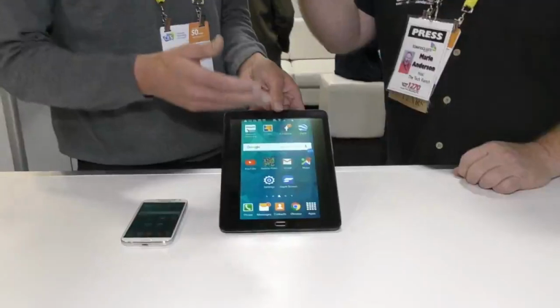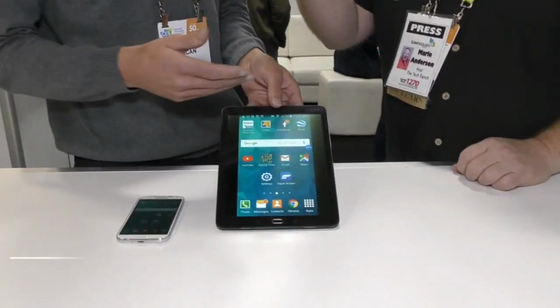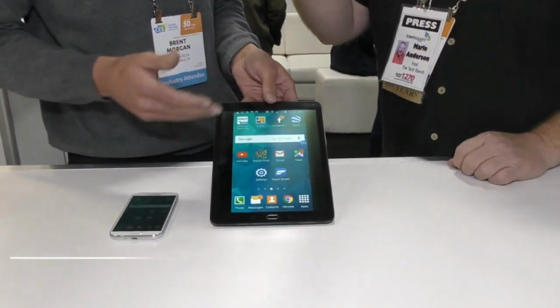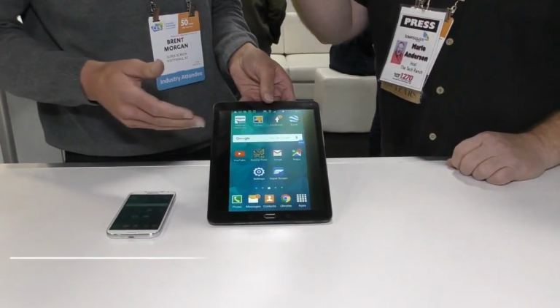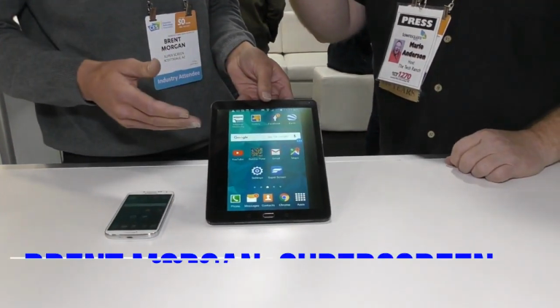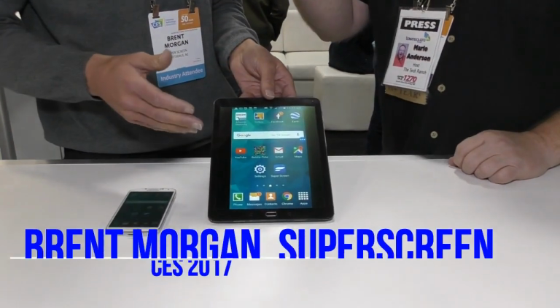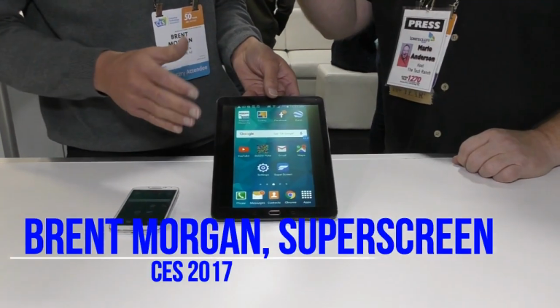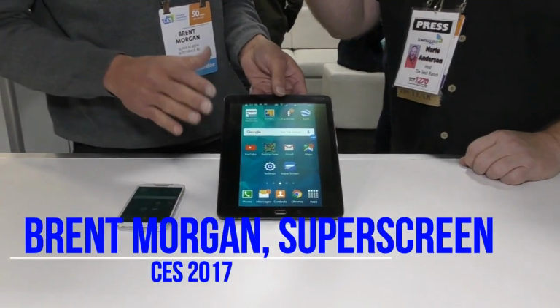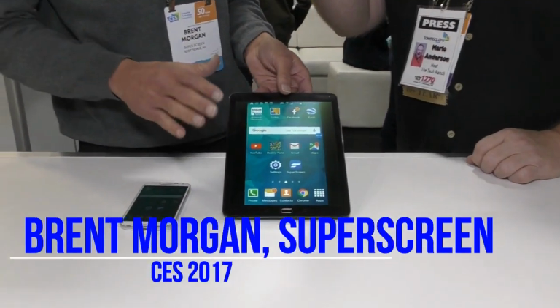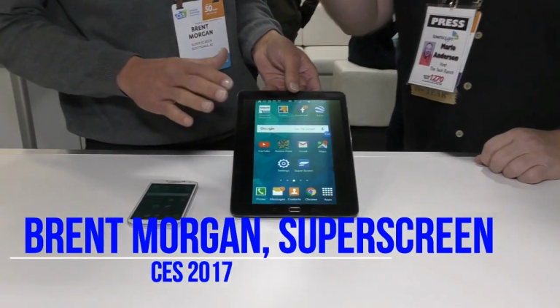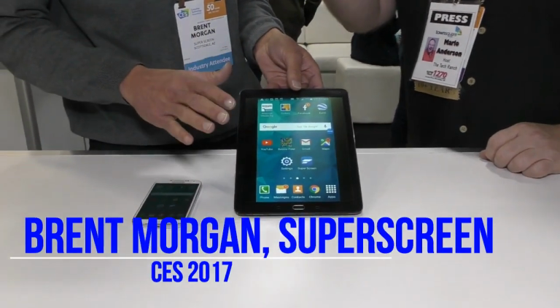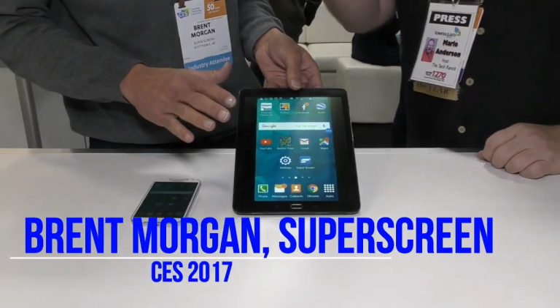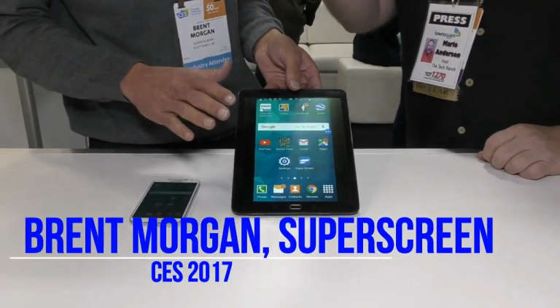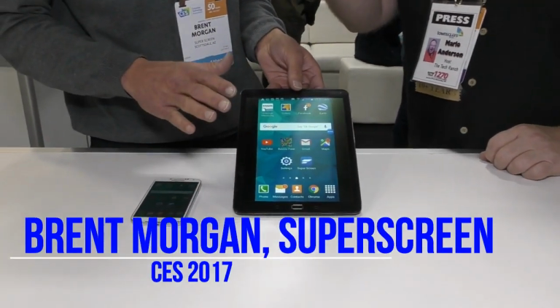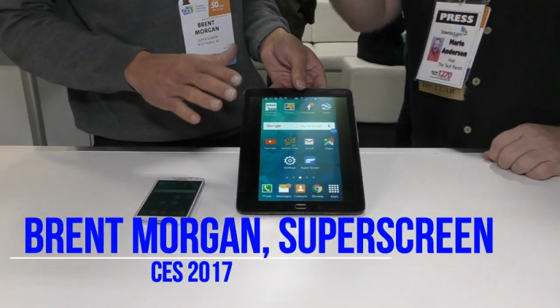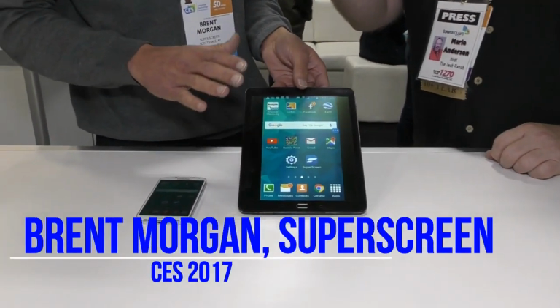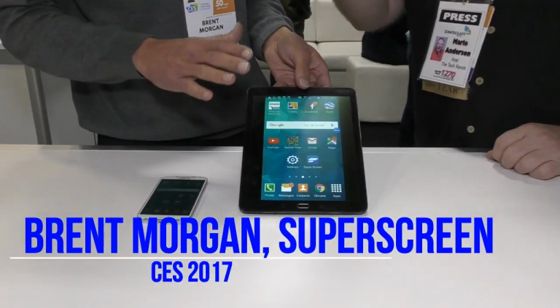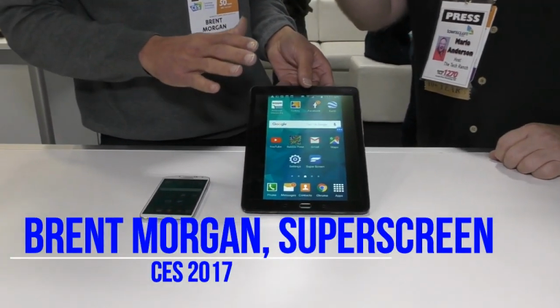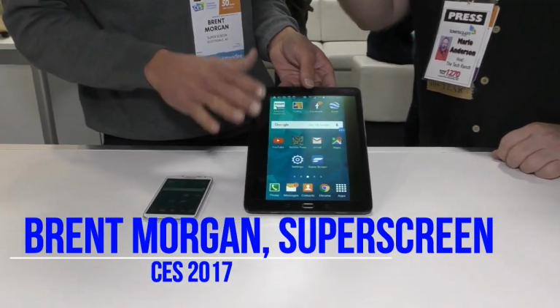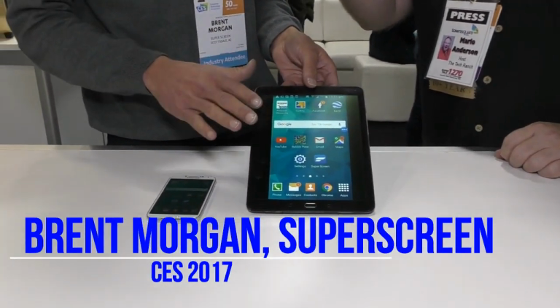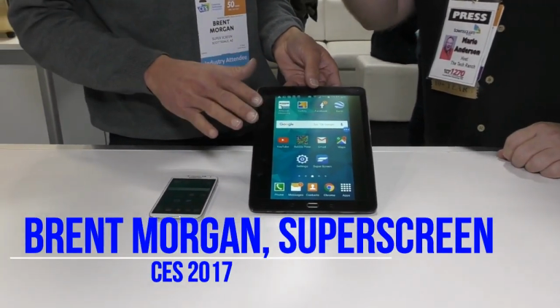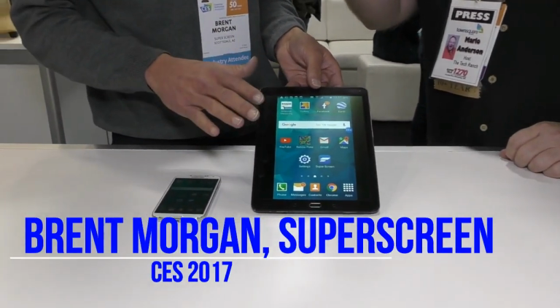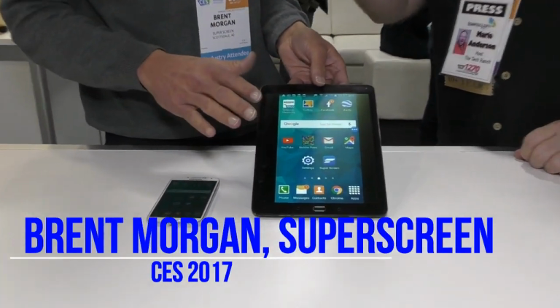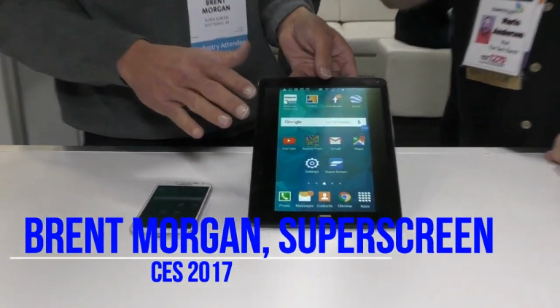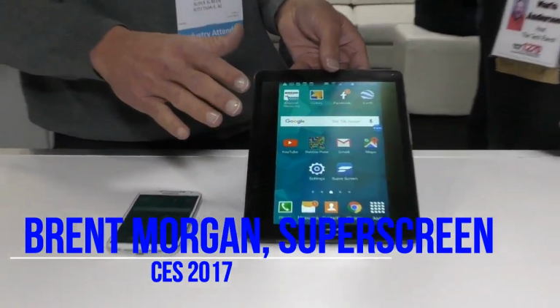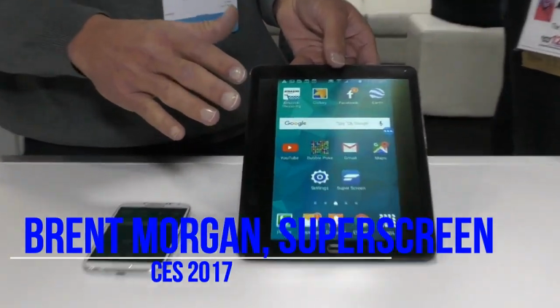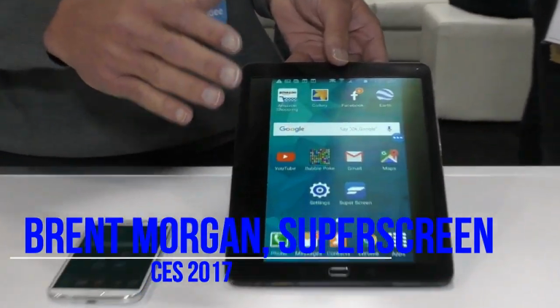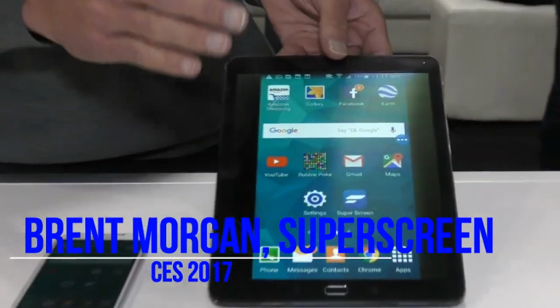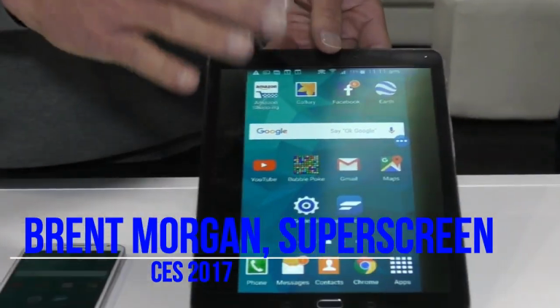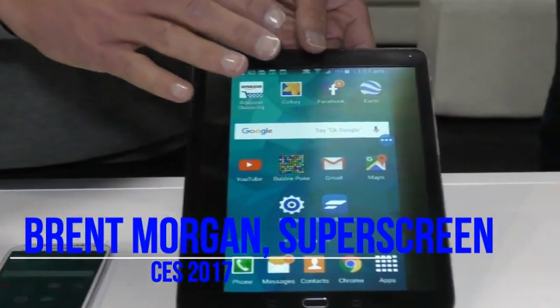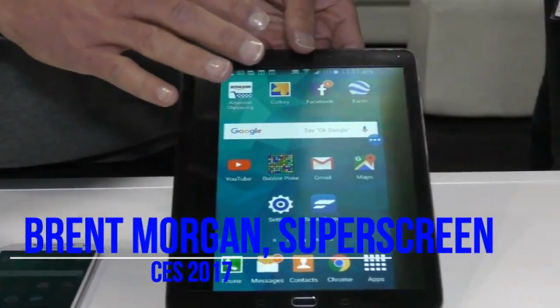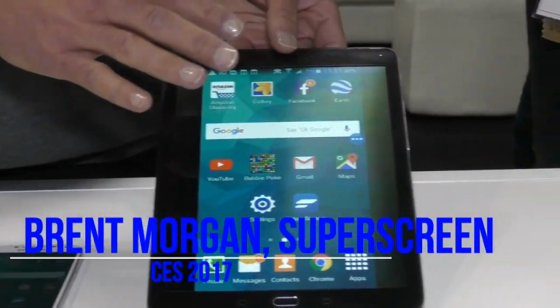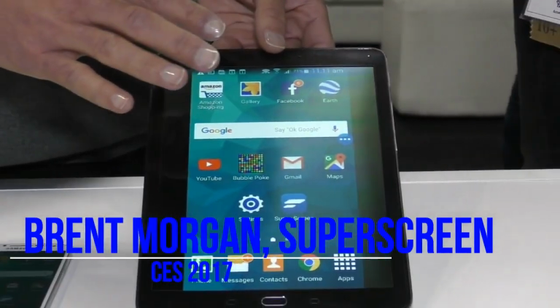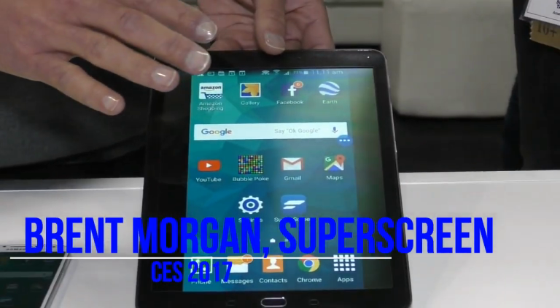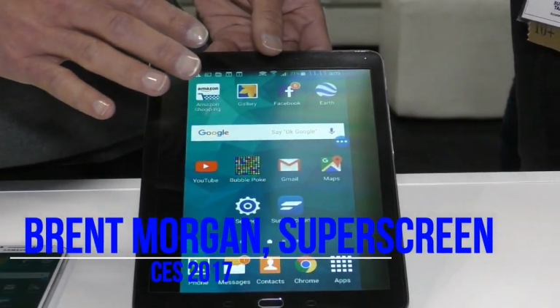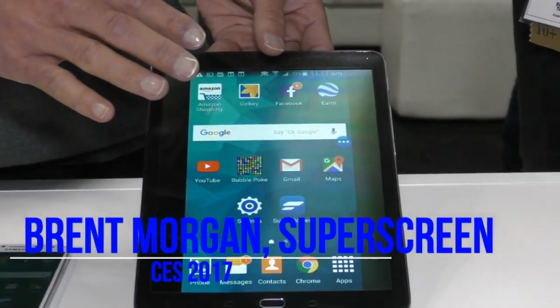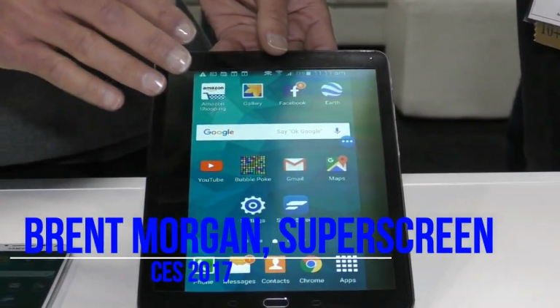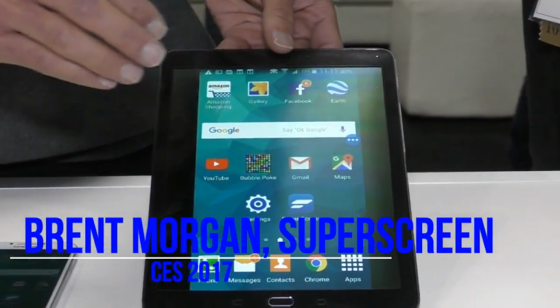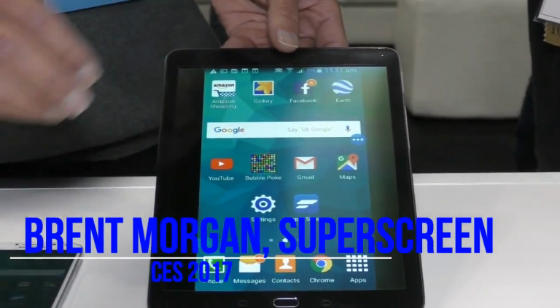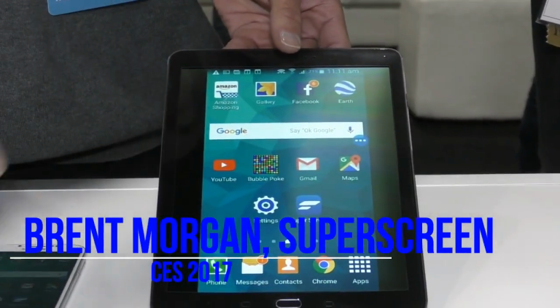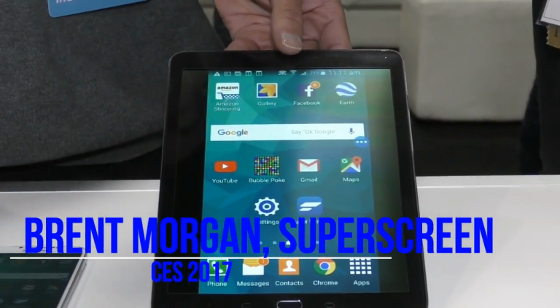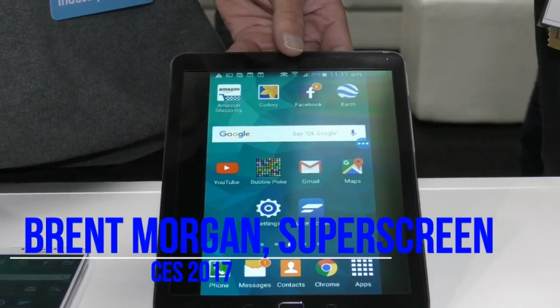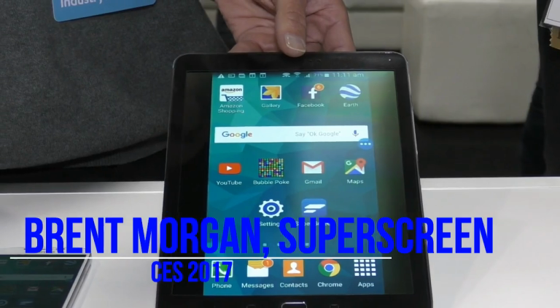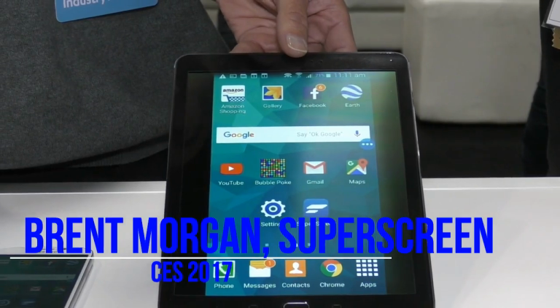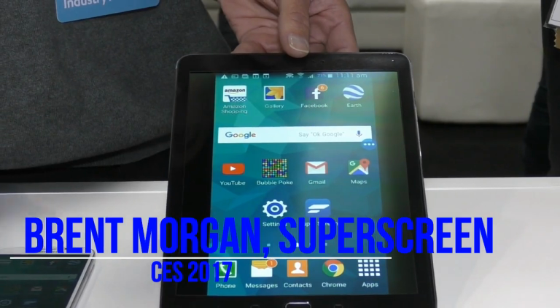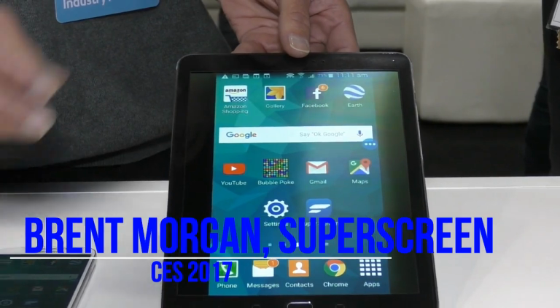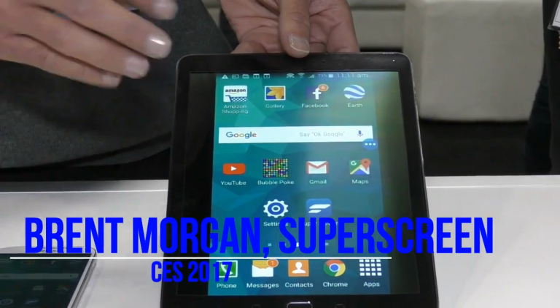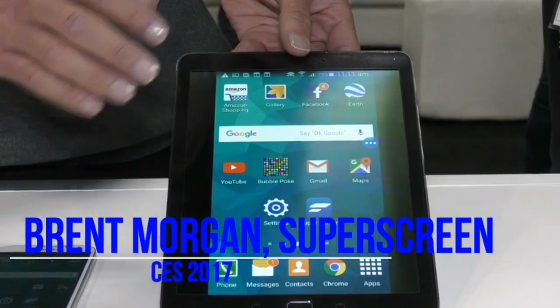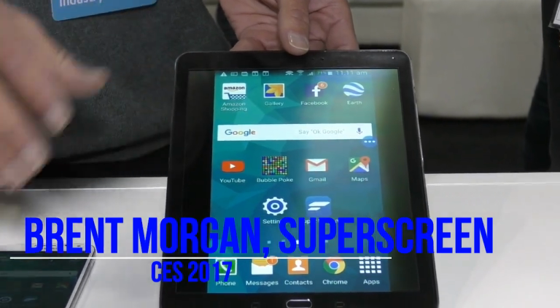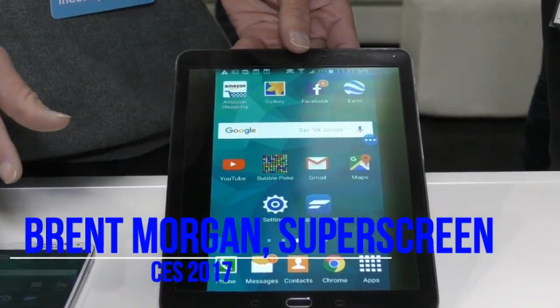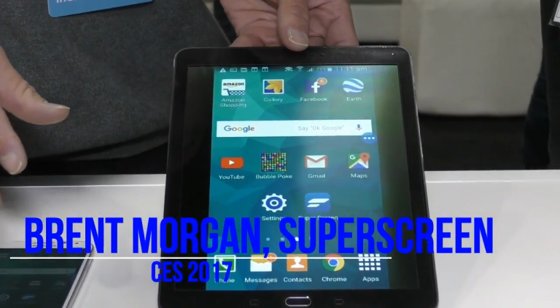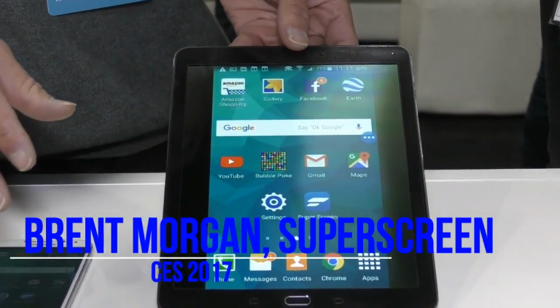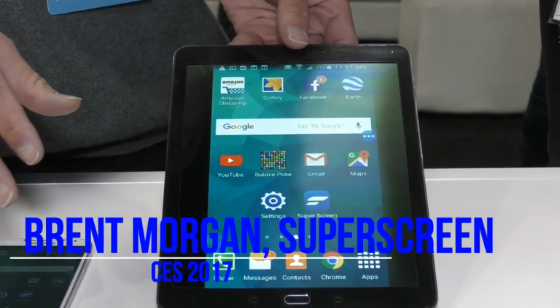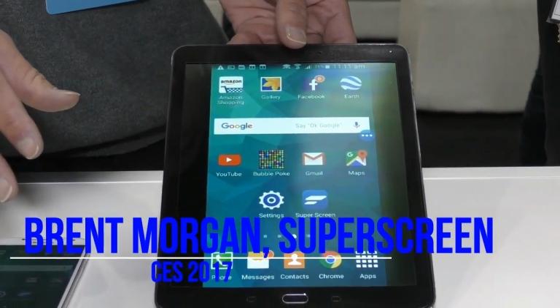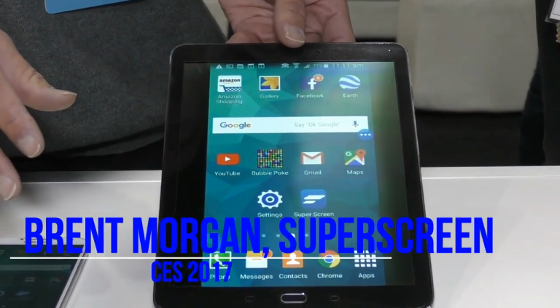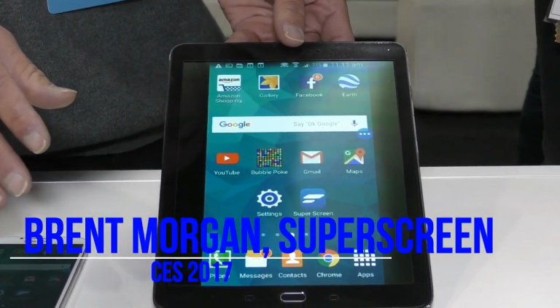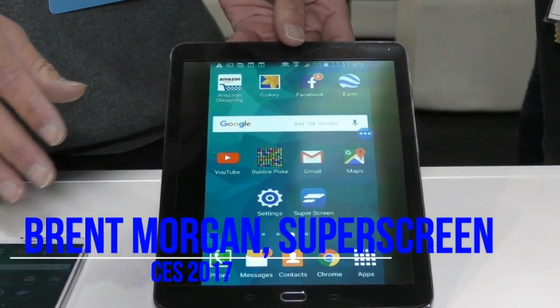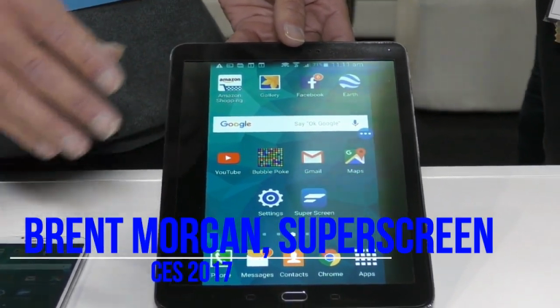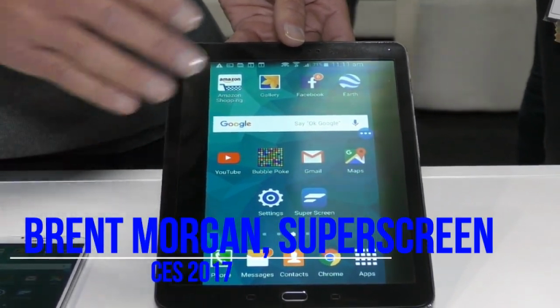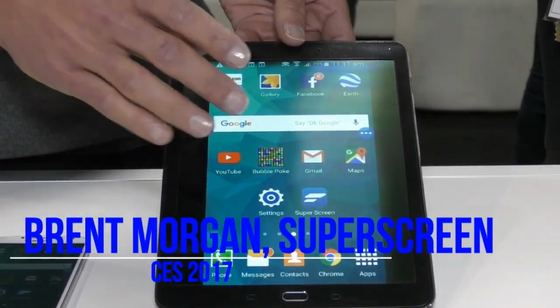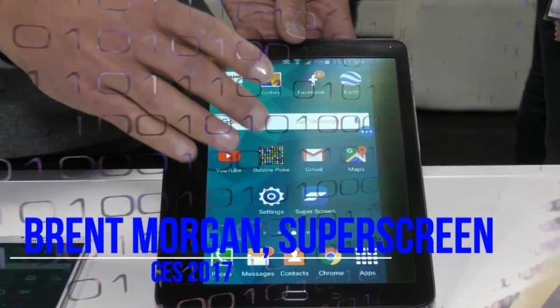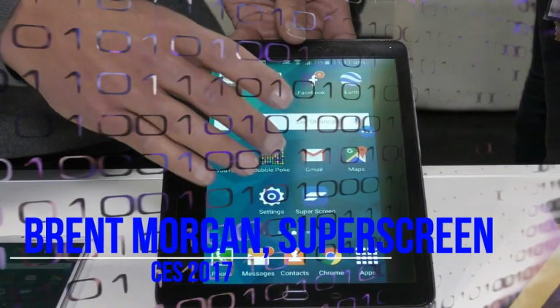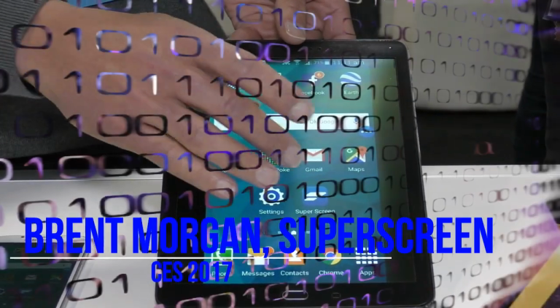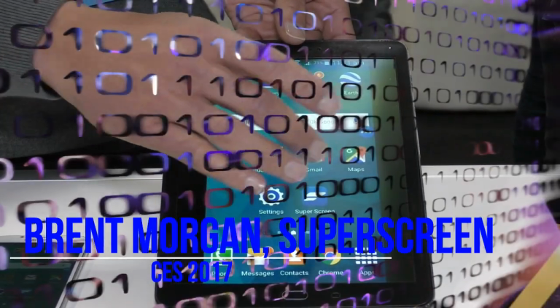10-inch full HD screen that with the press of a button shows everything from your smartphone on the screen.